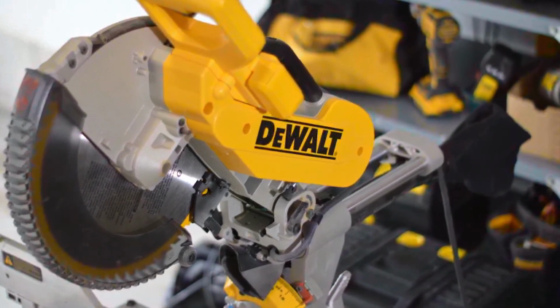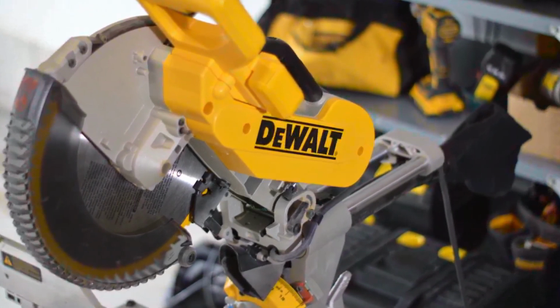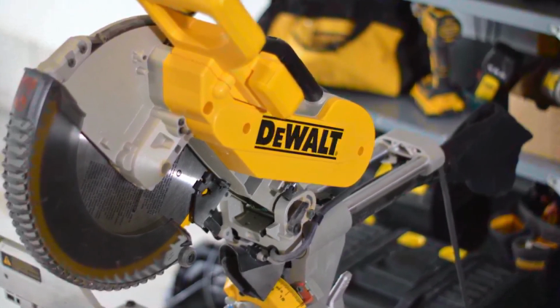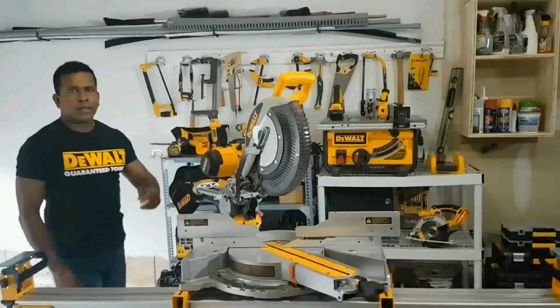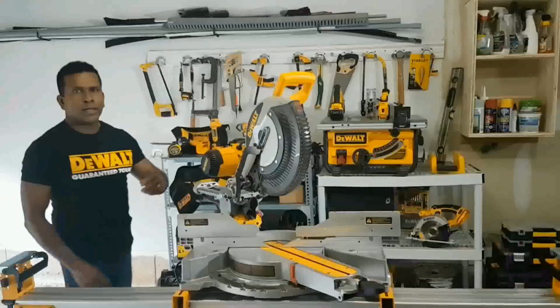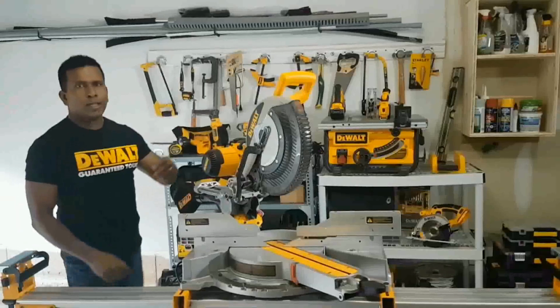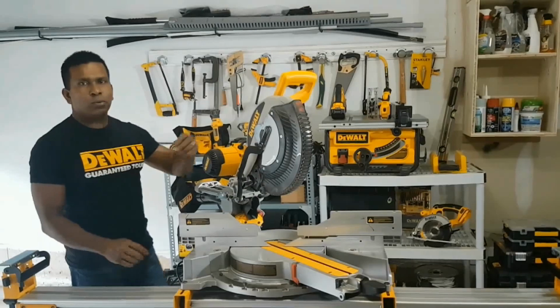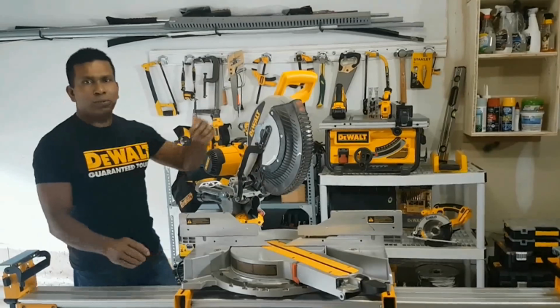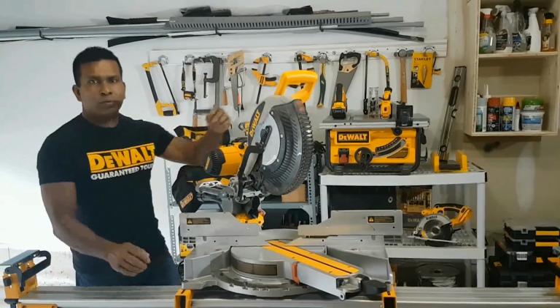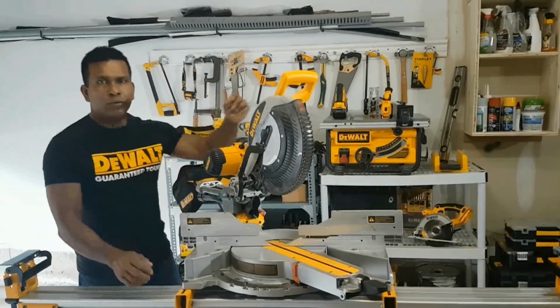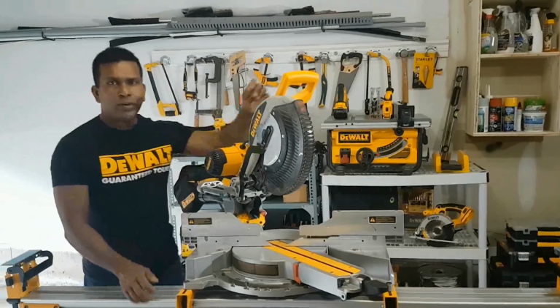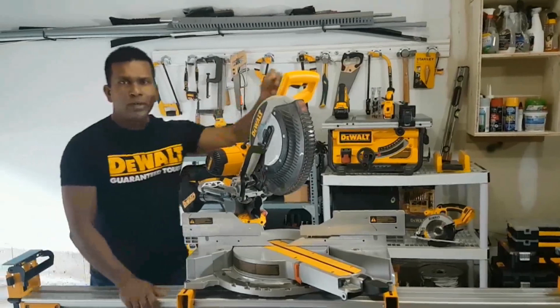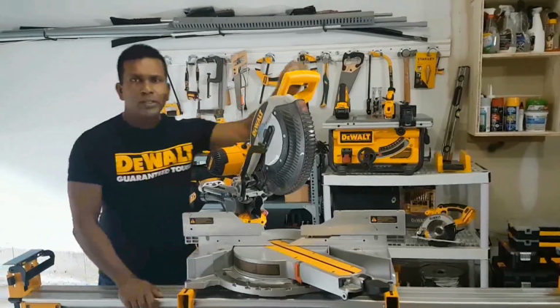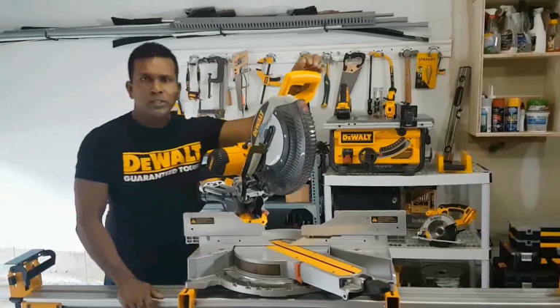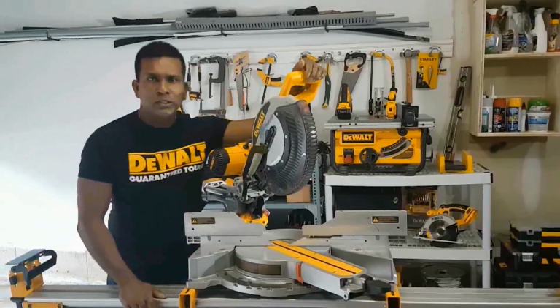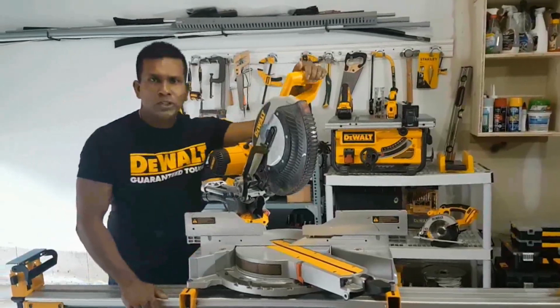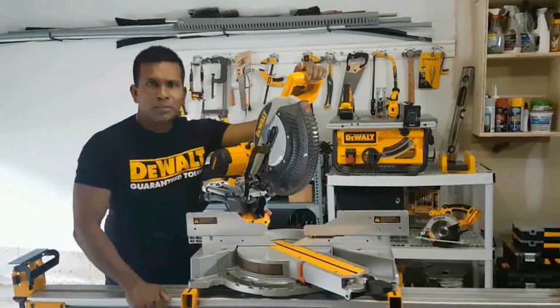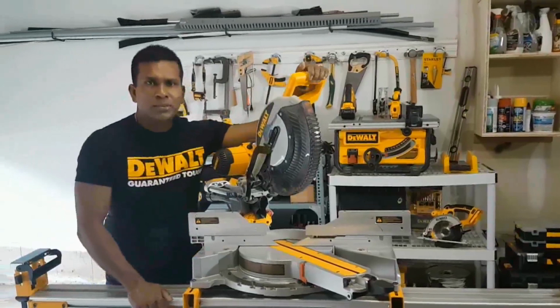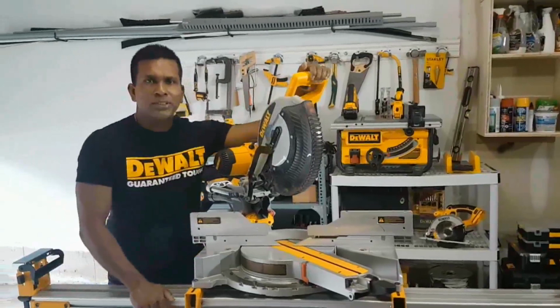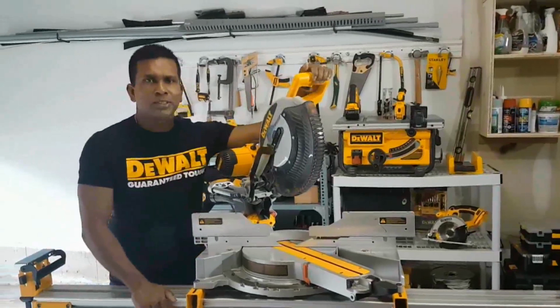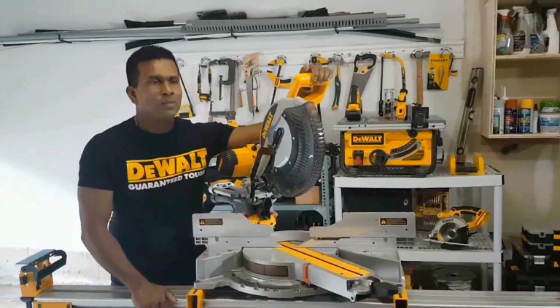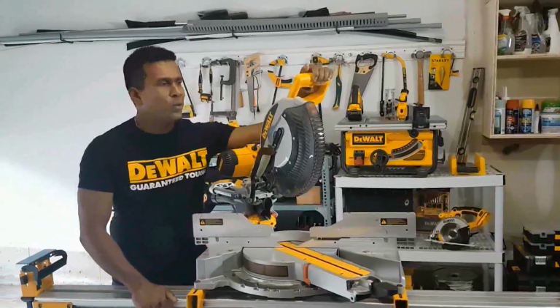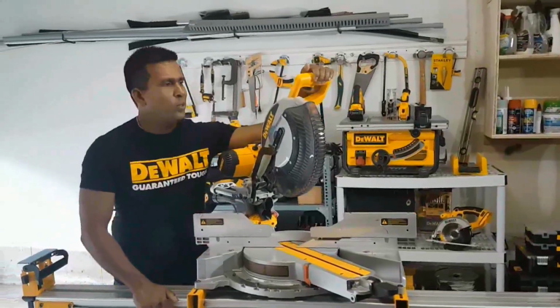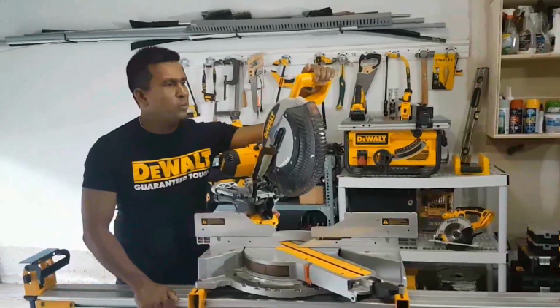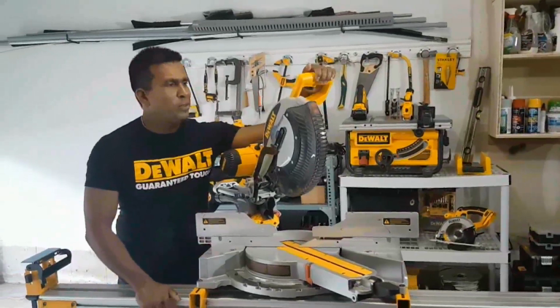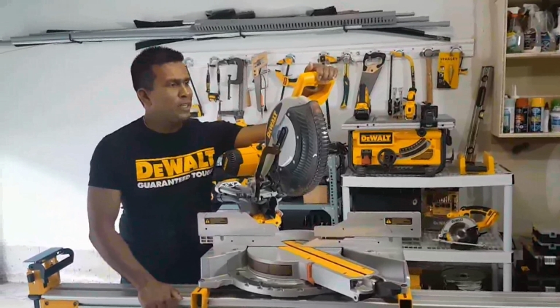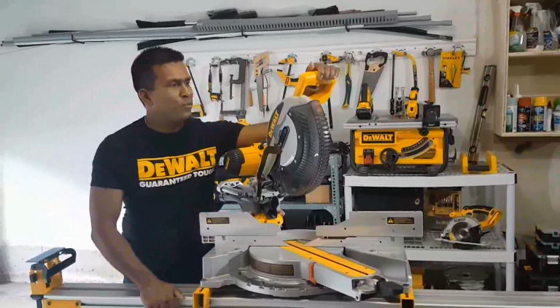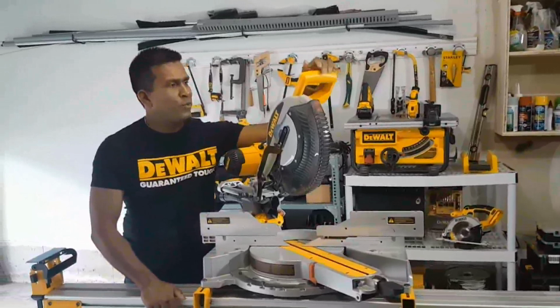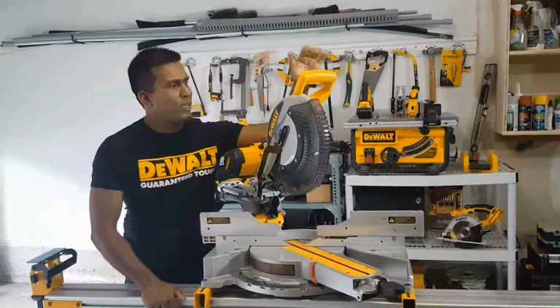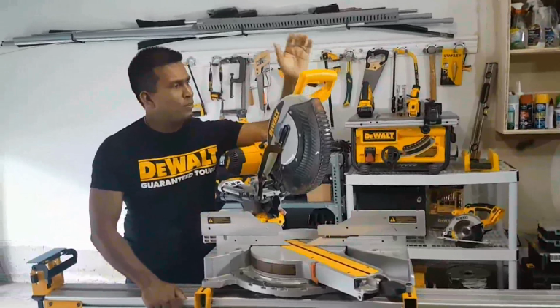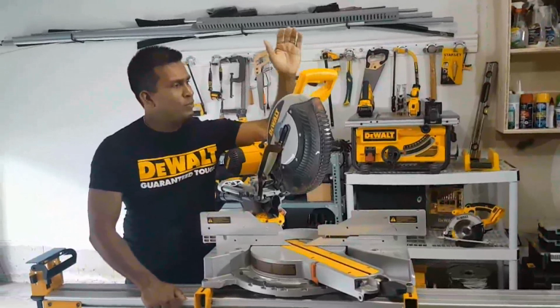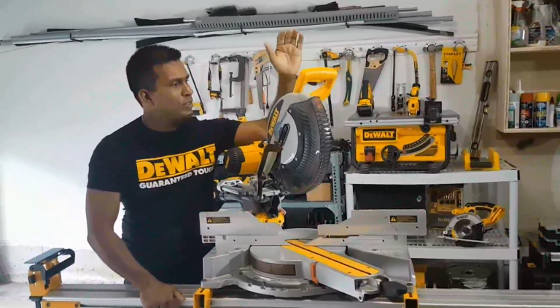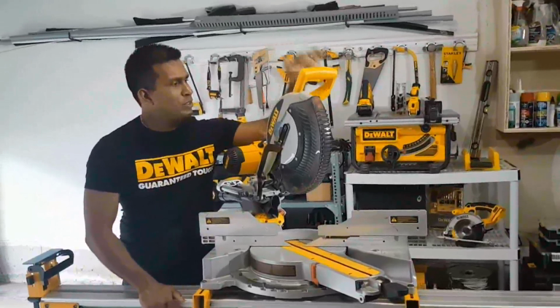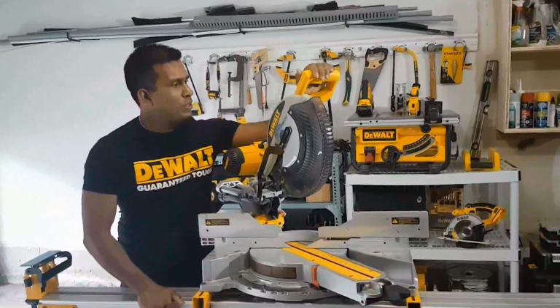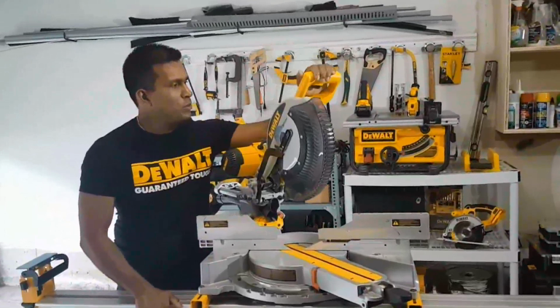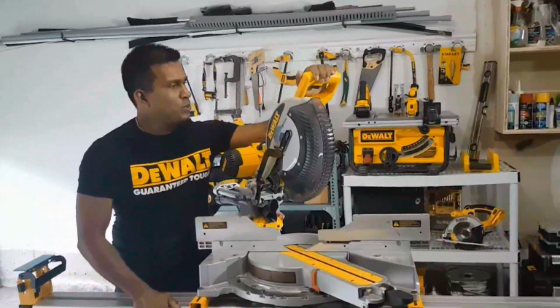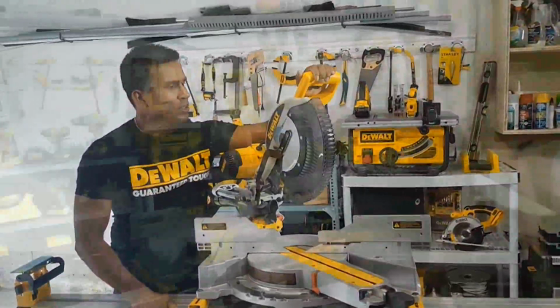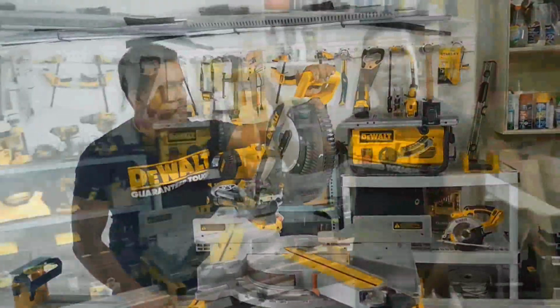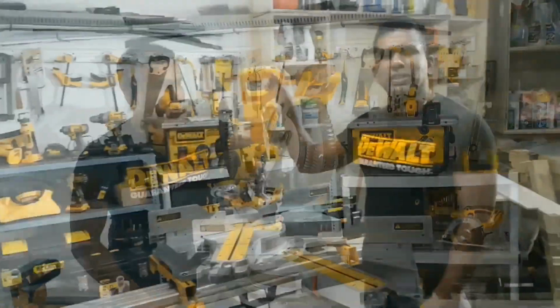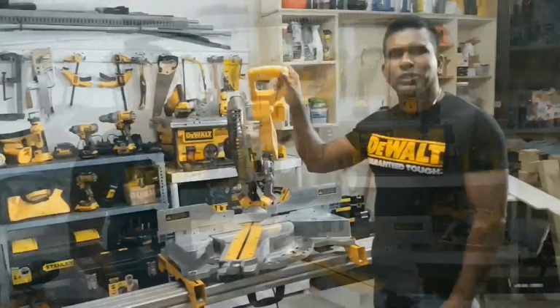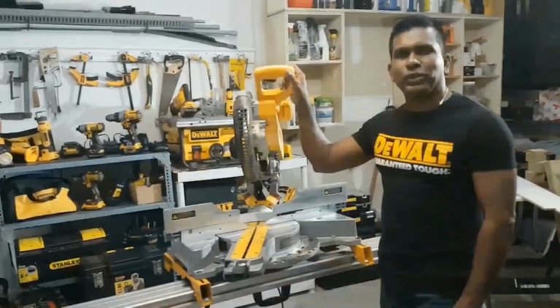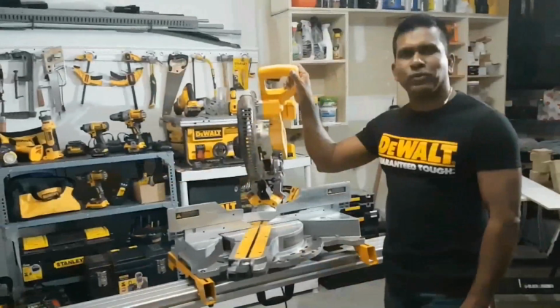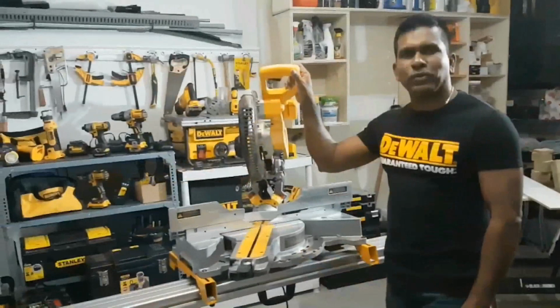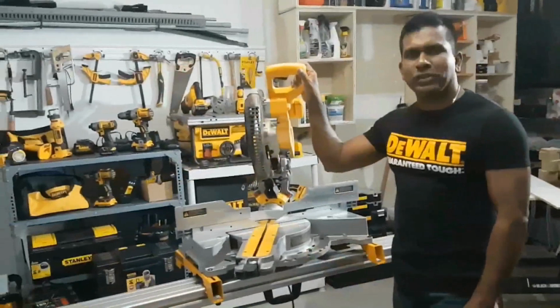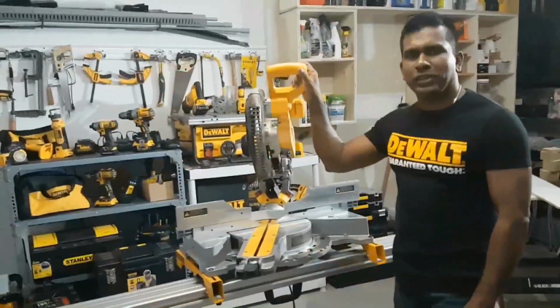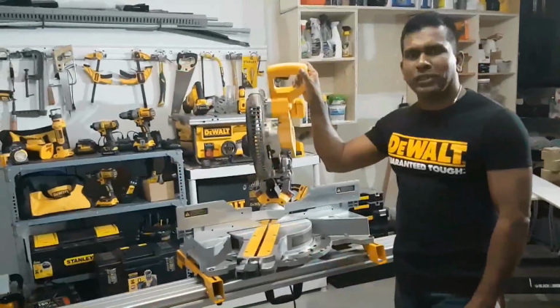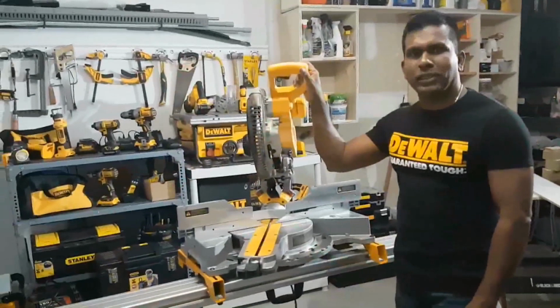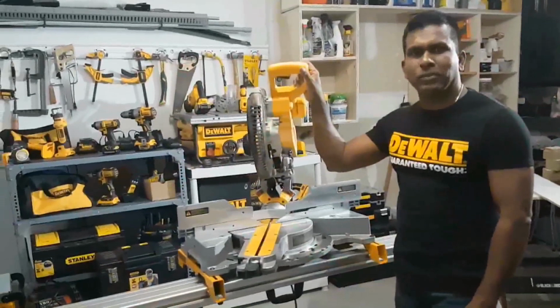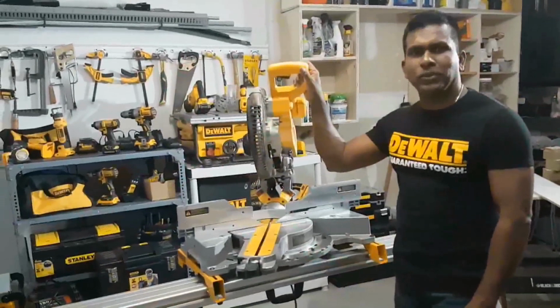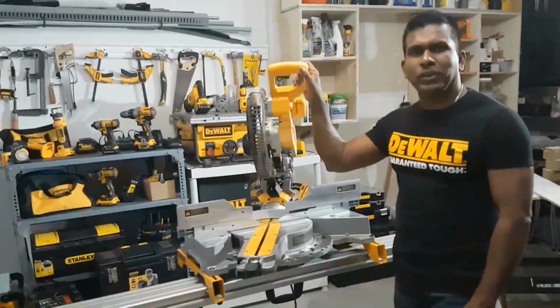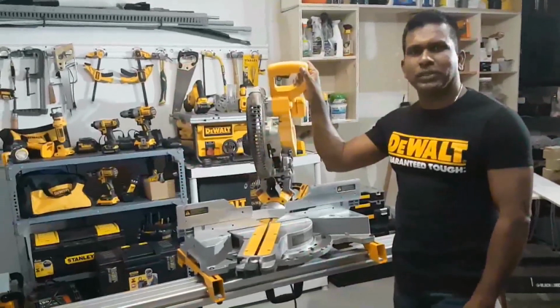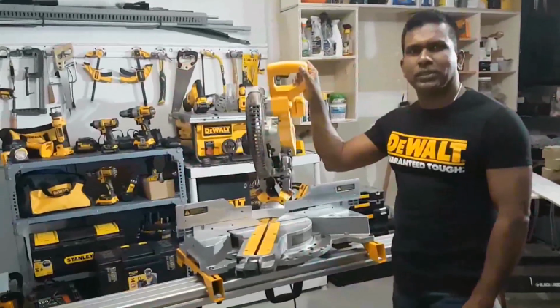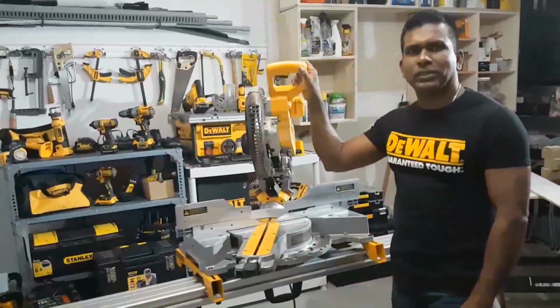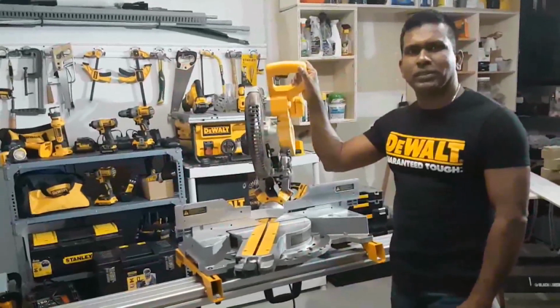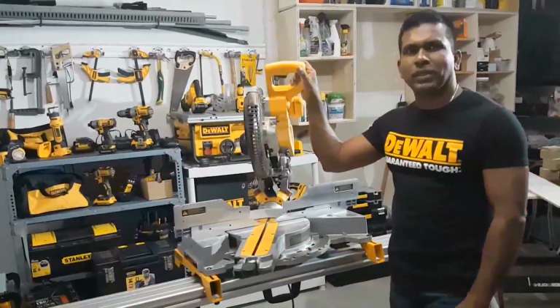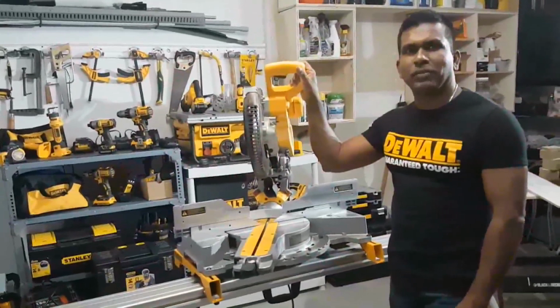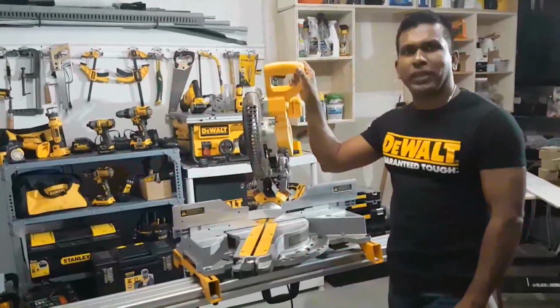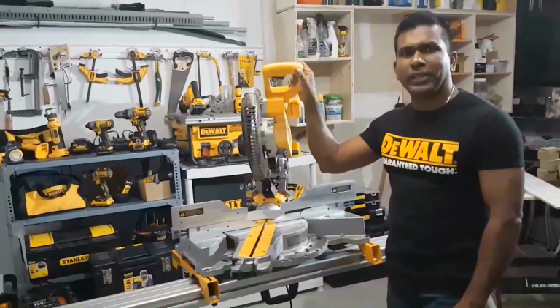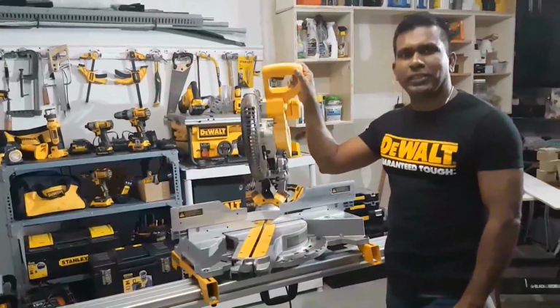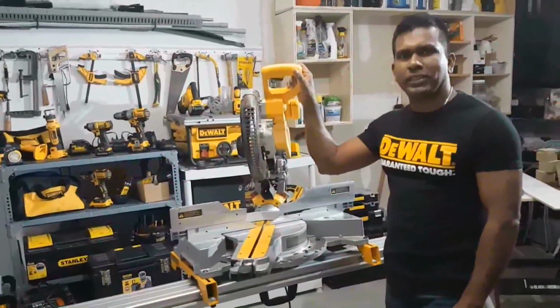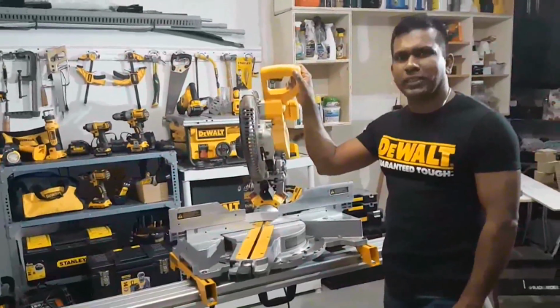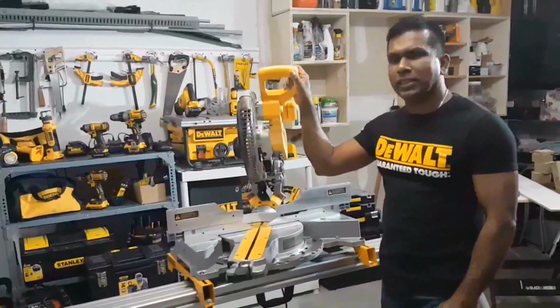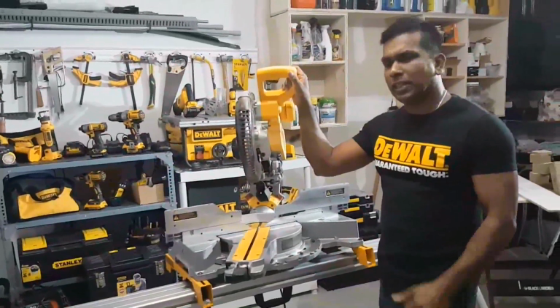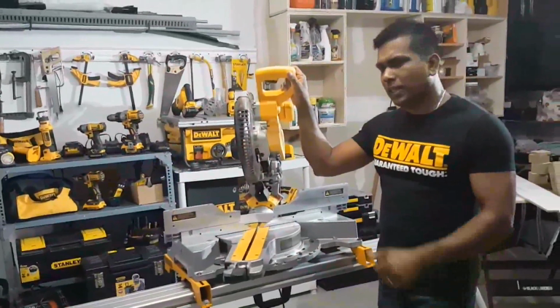Hello everyone, your job is small or big, we have one solution: the DeWalt DWS780.